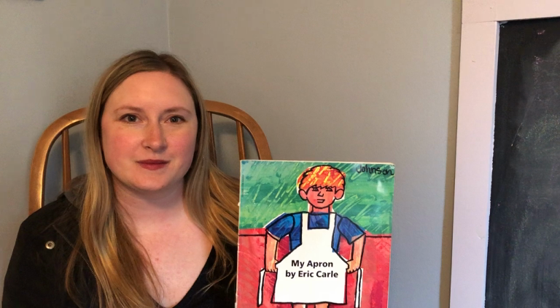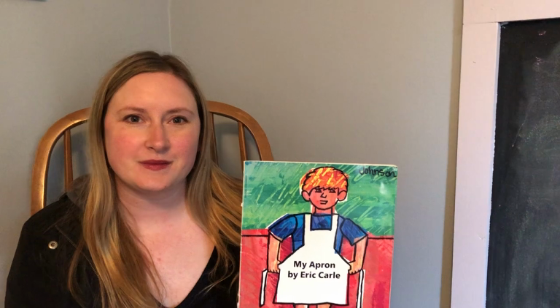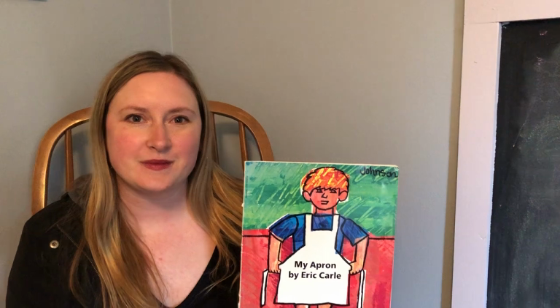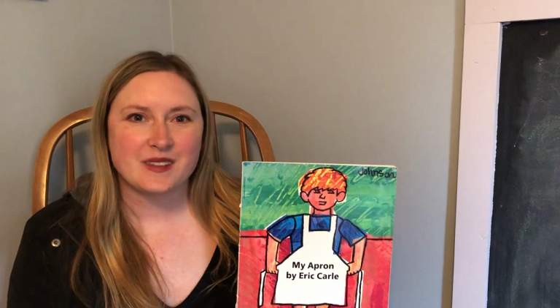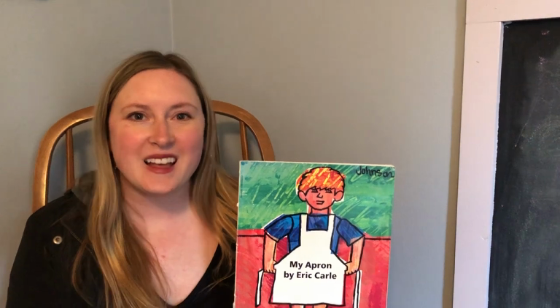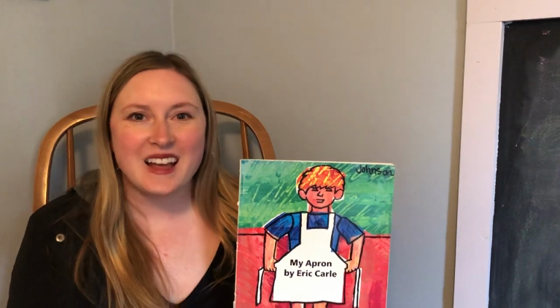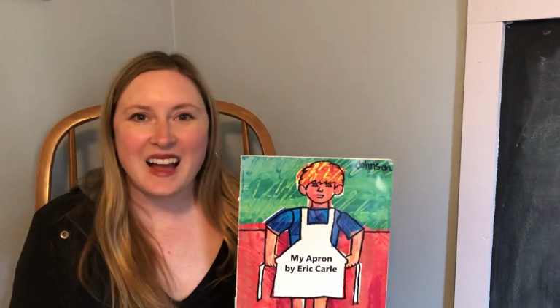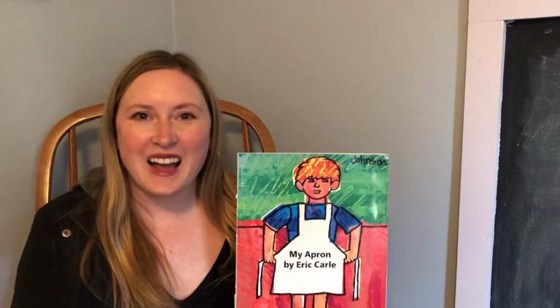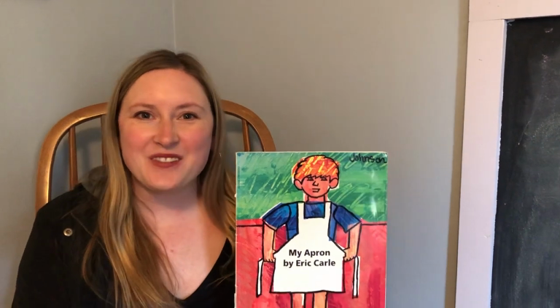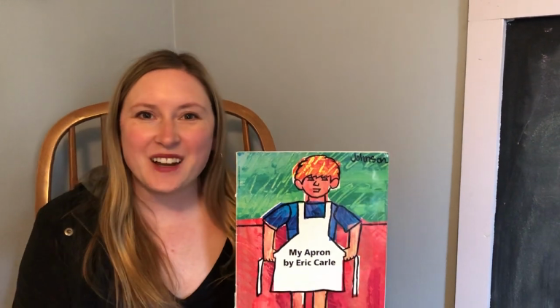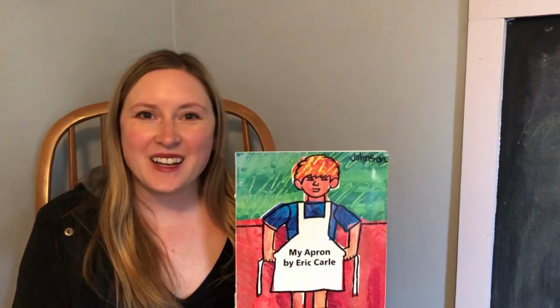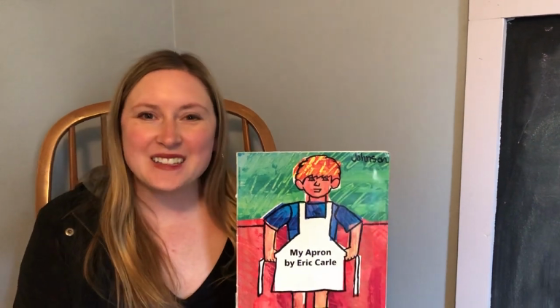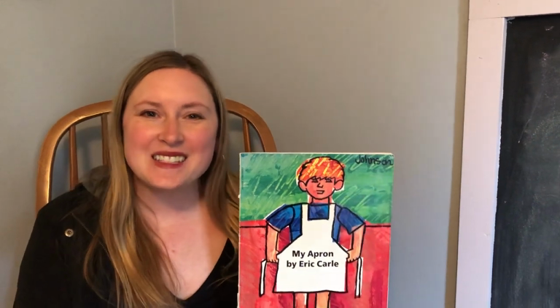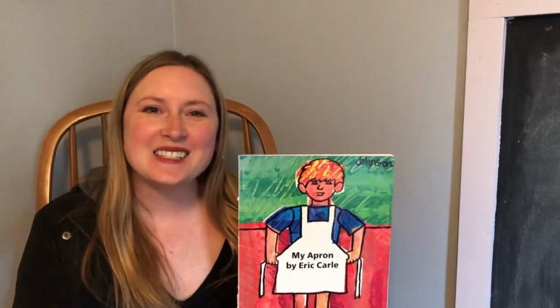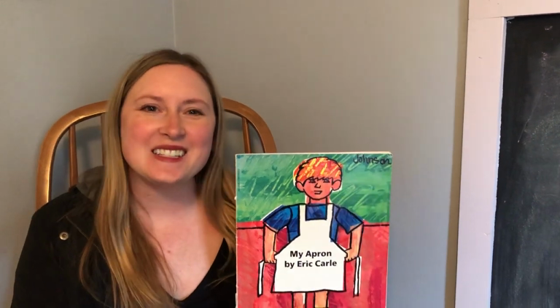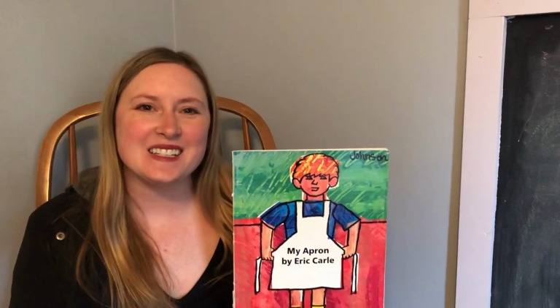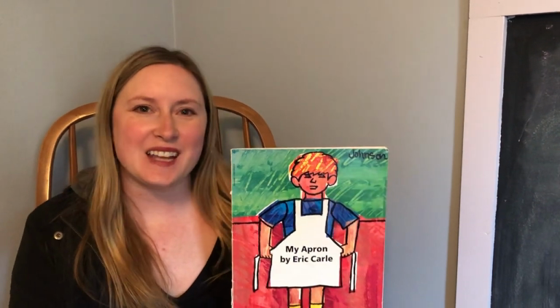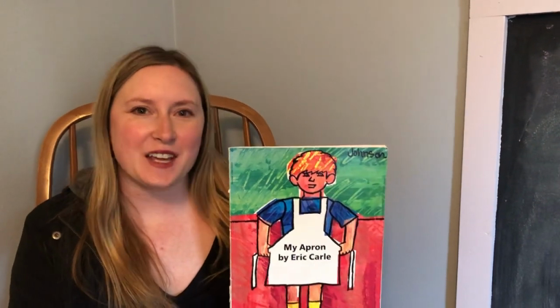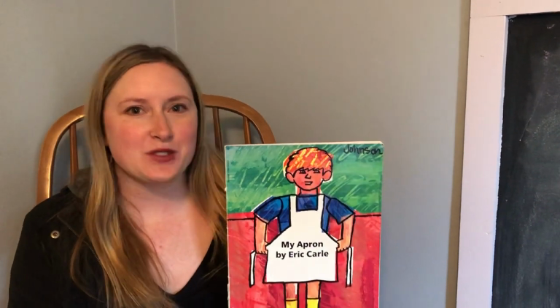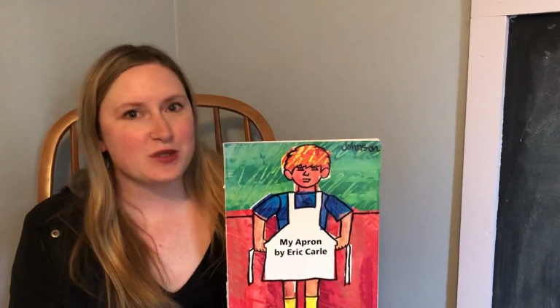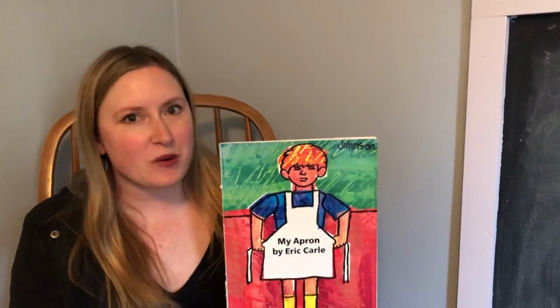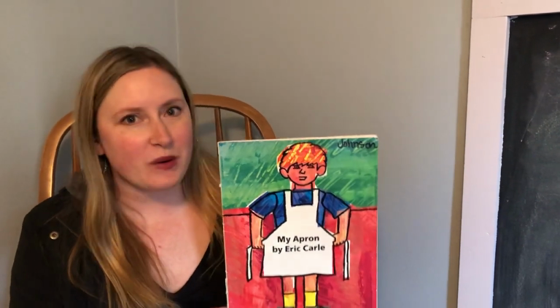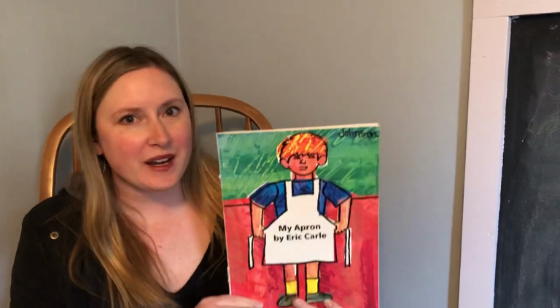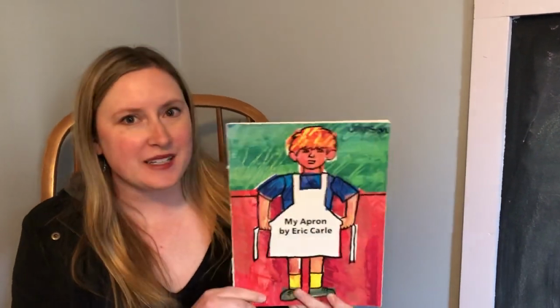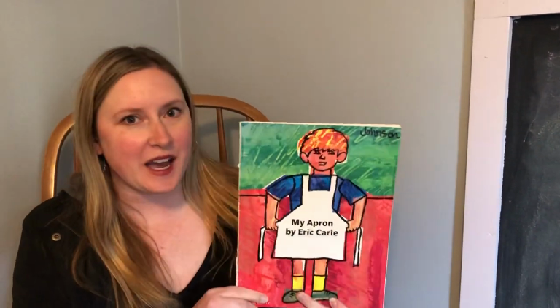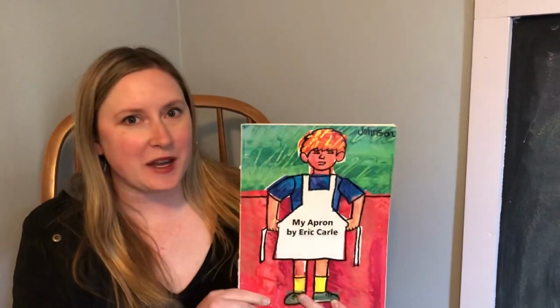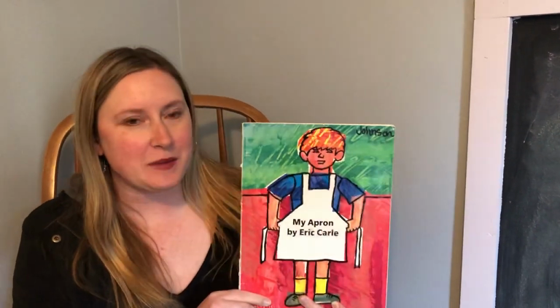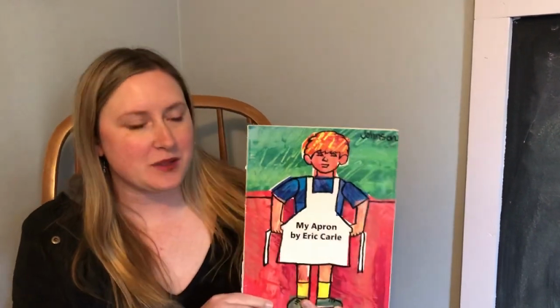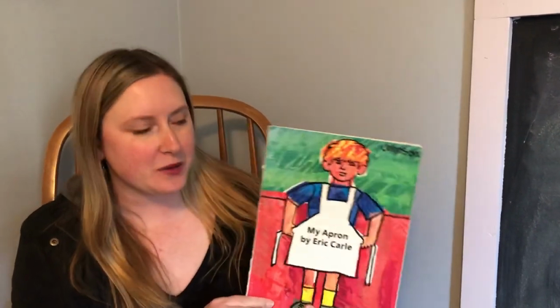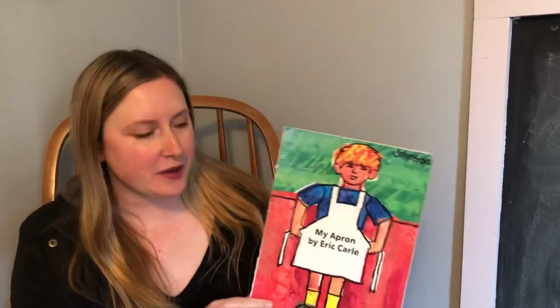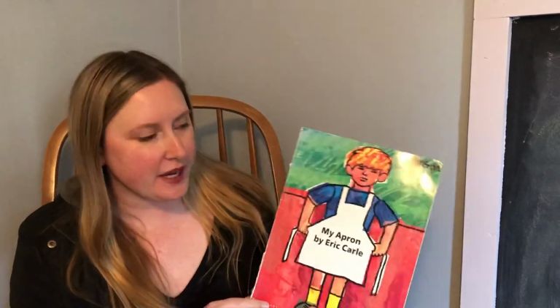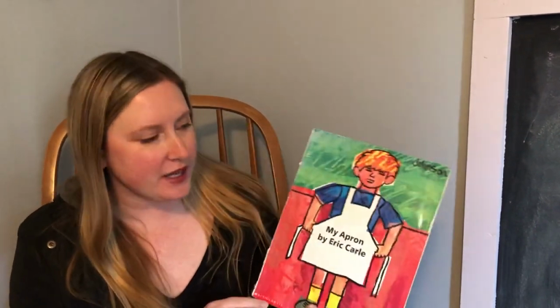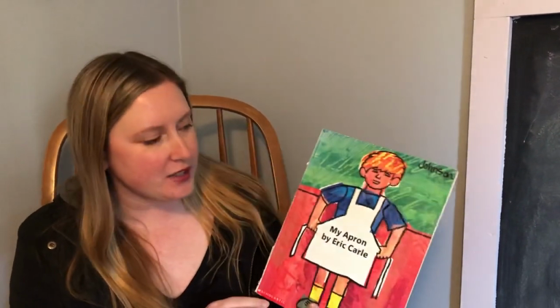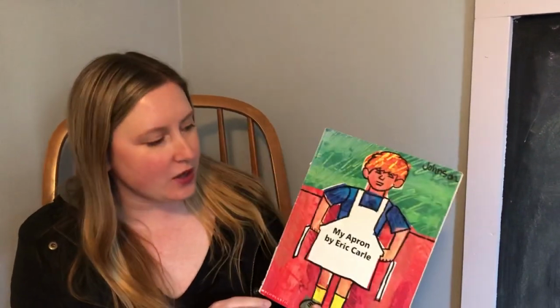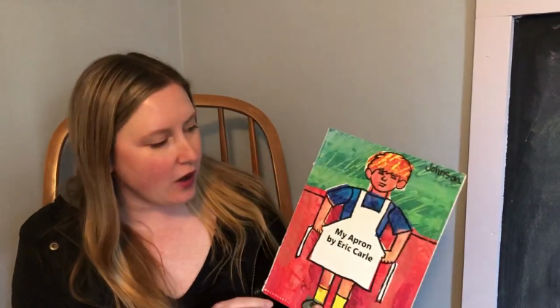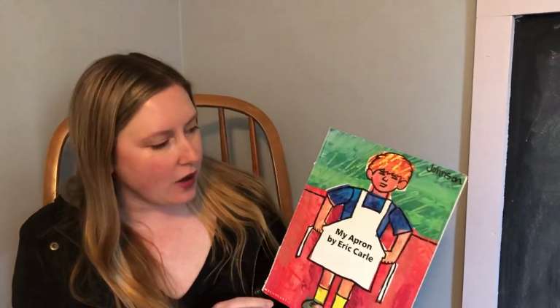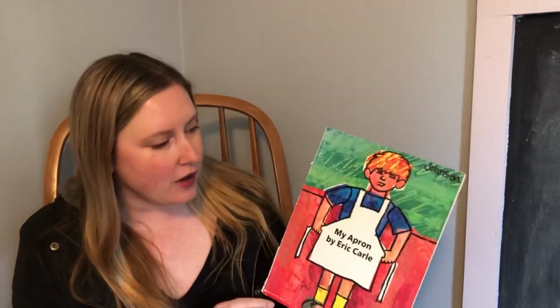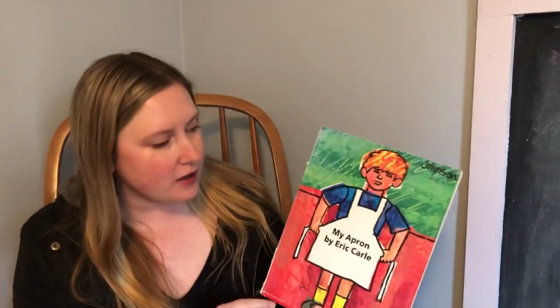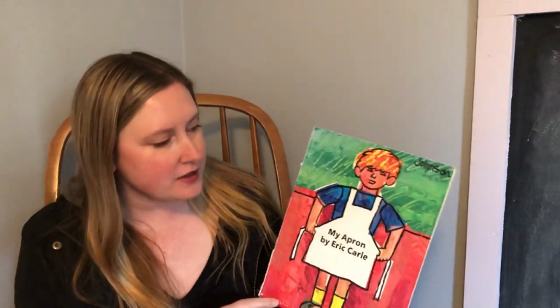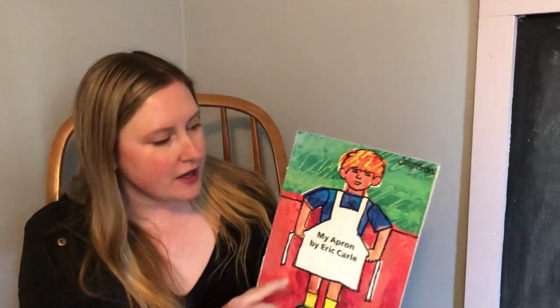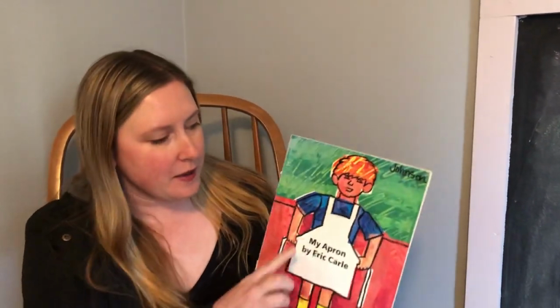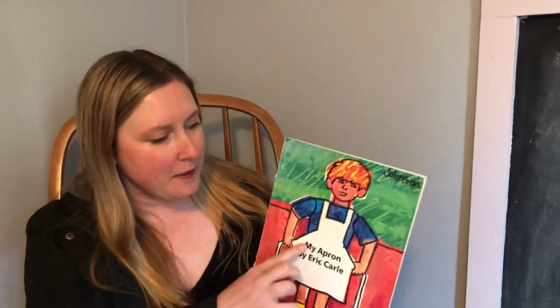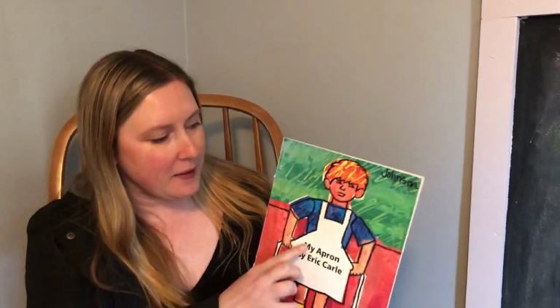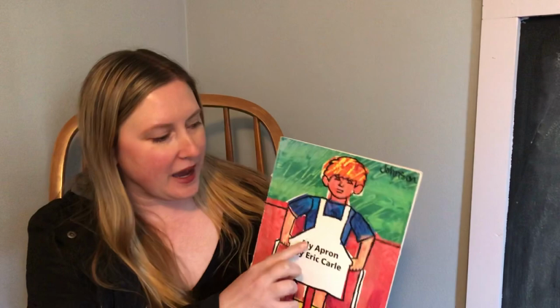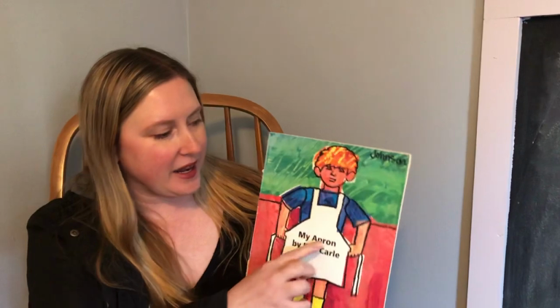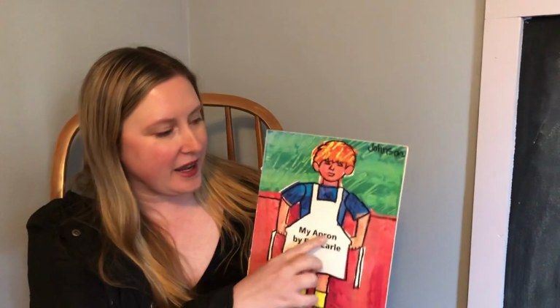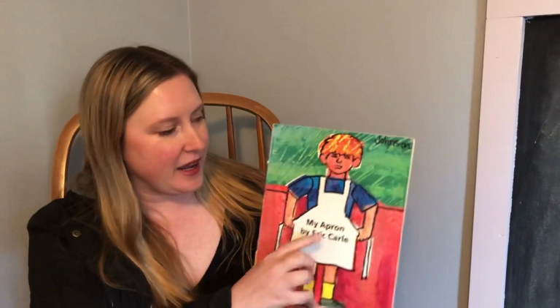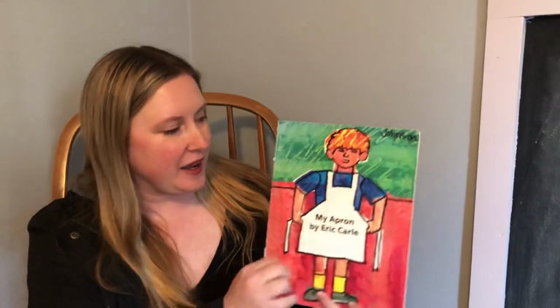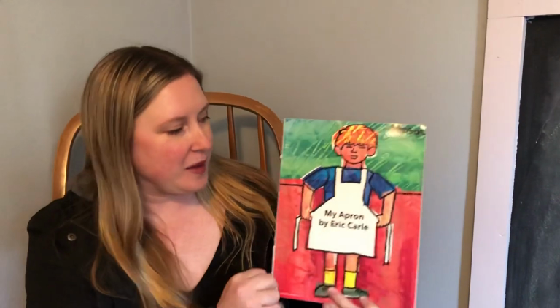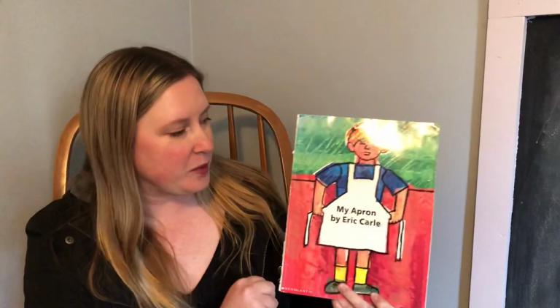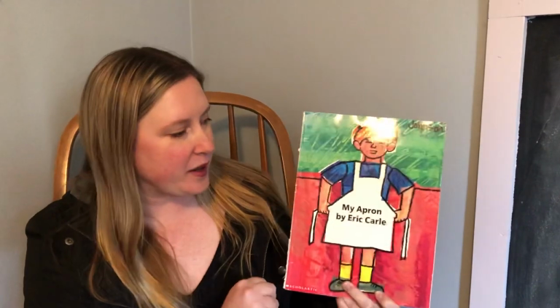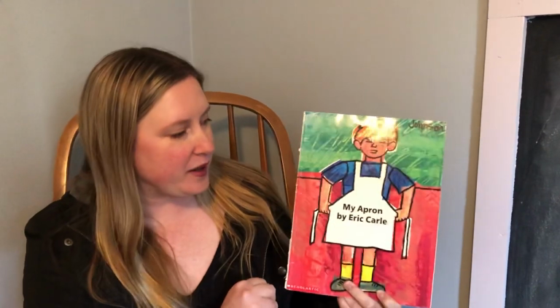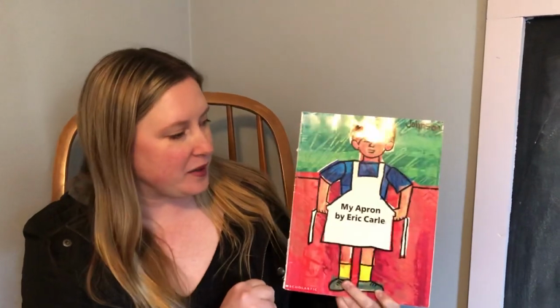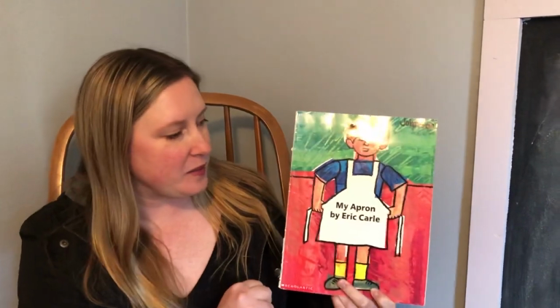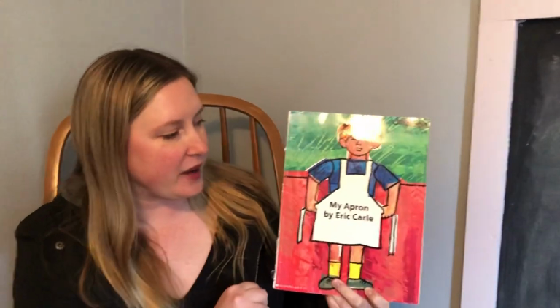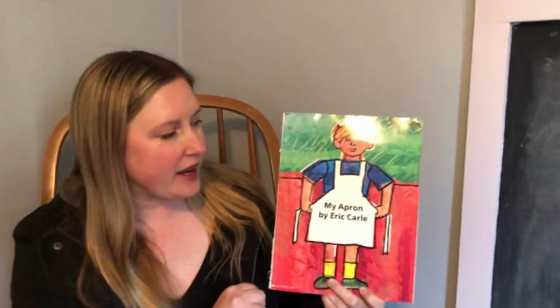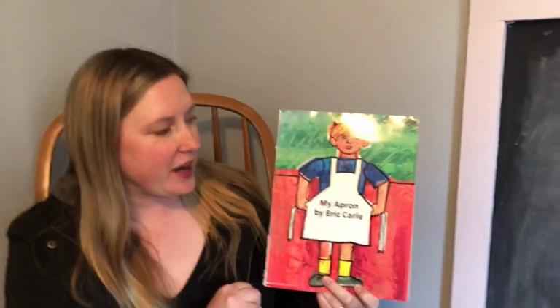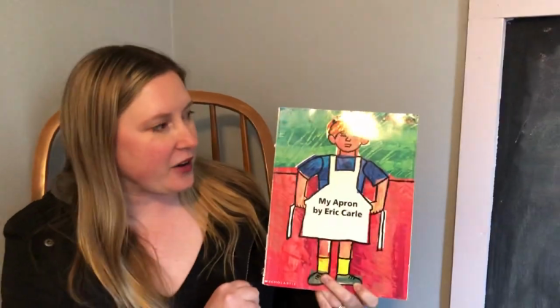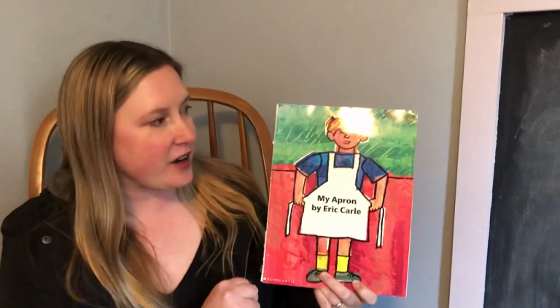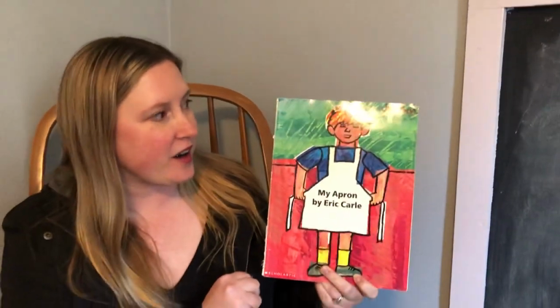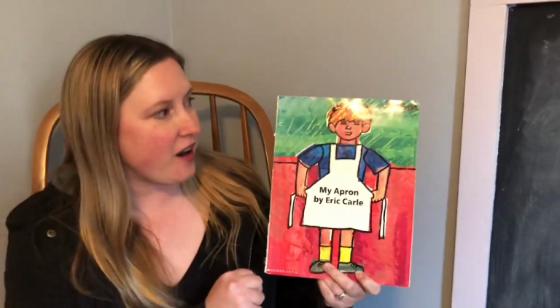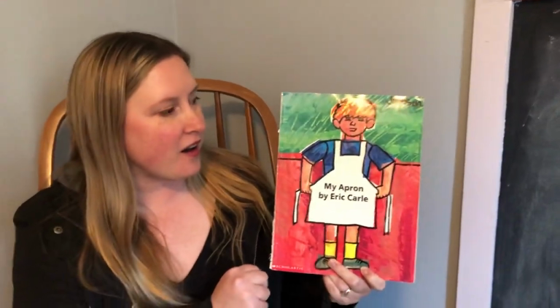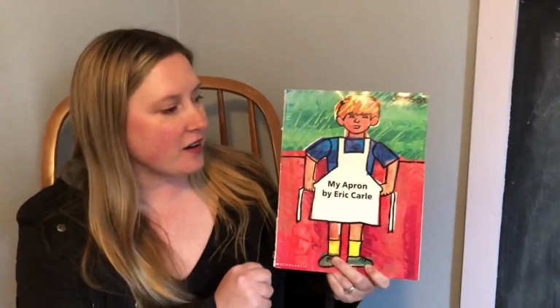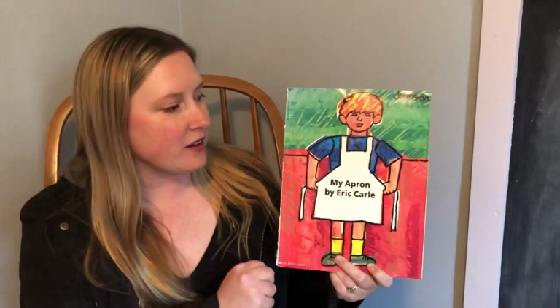Hi friends! Today's Storytime story is called My Apron by Eric Carle.